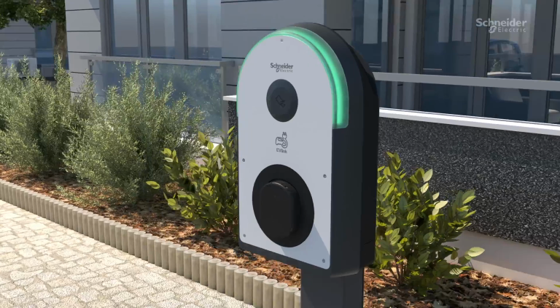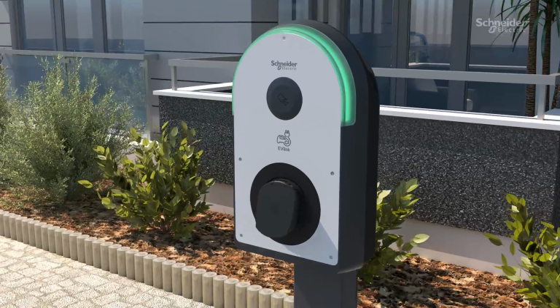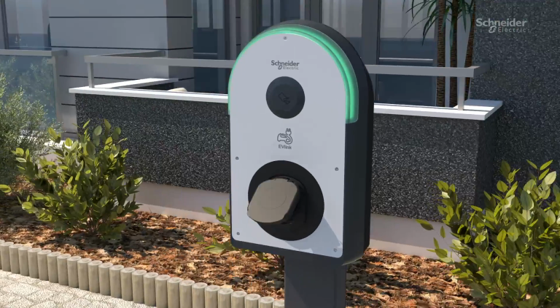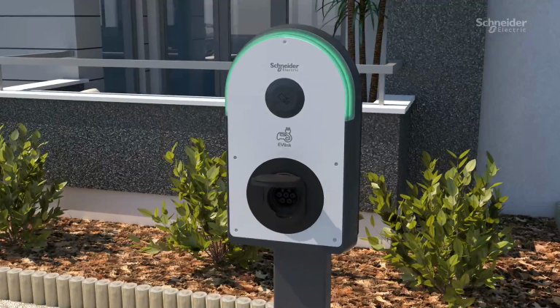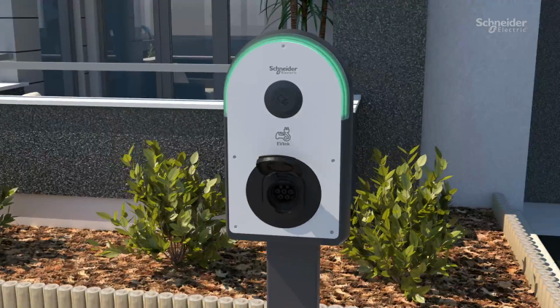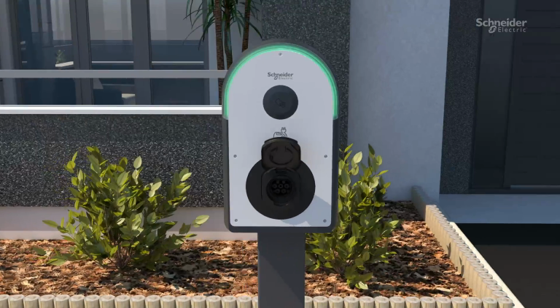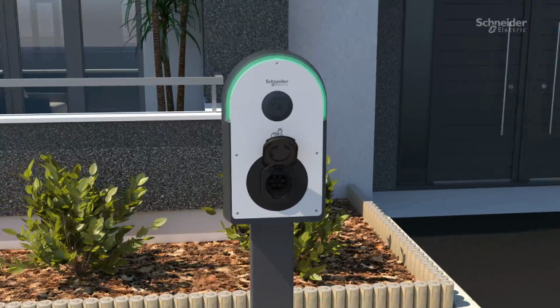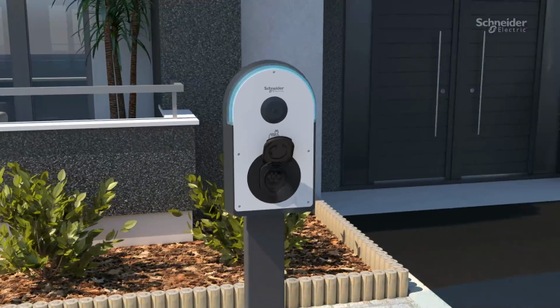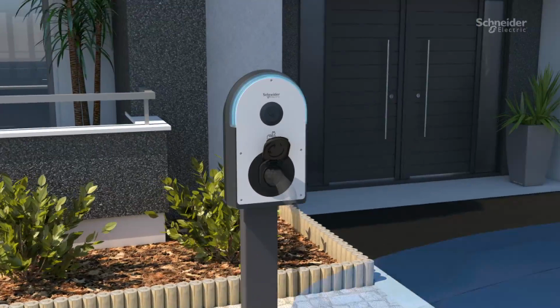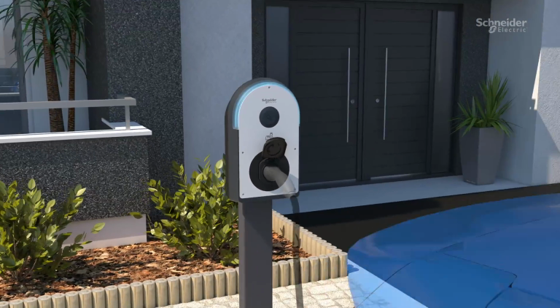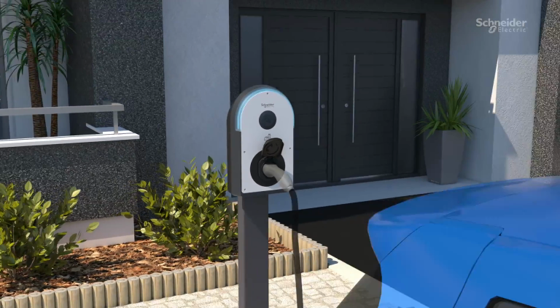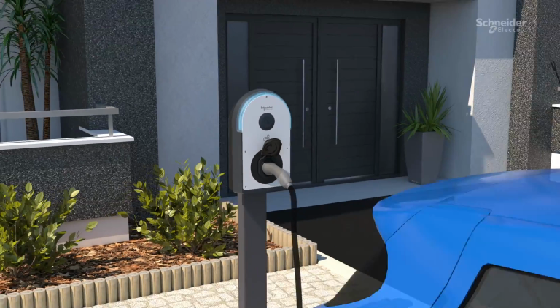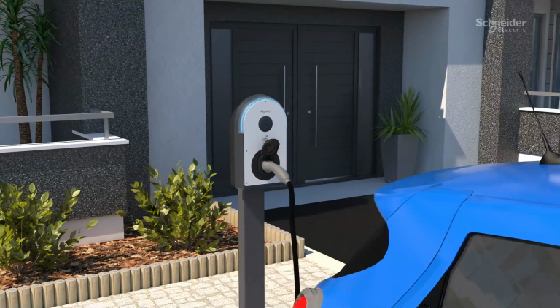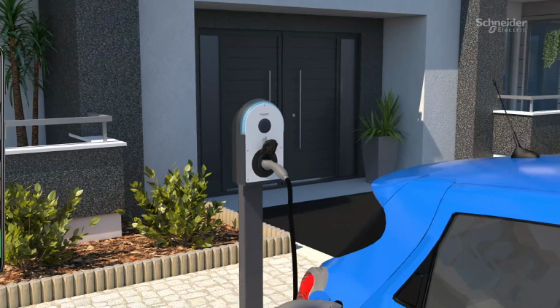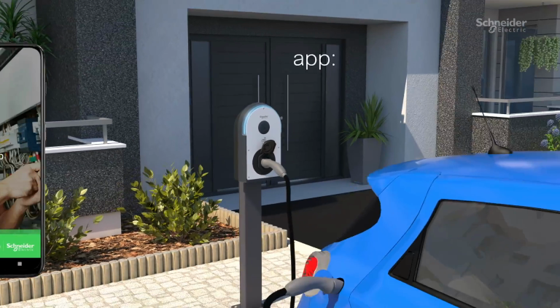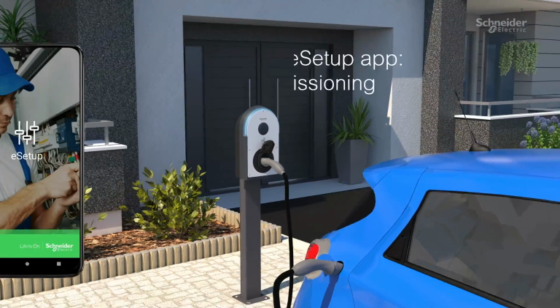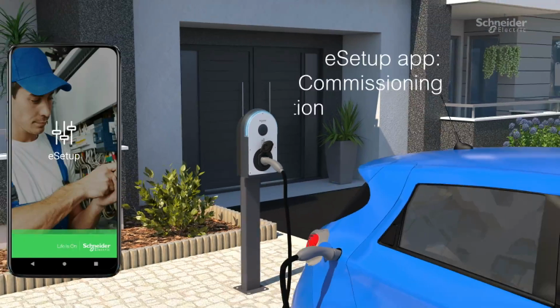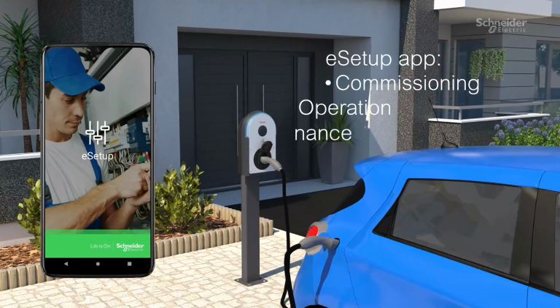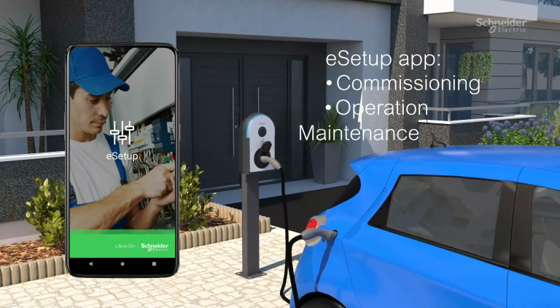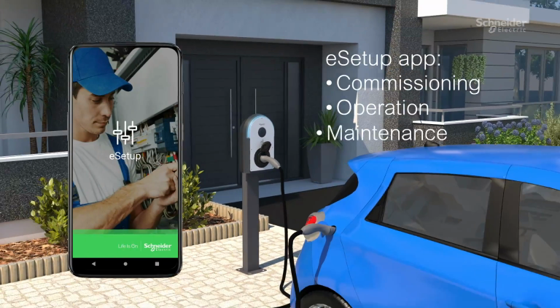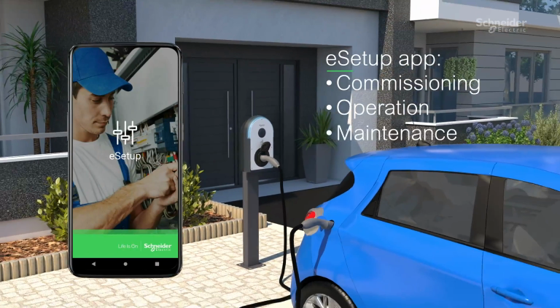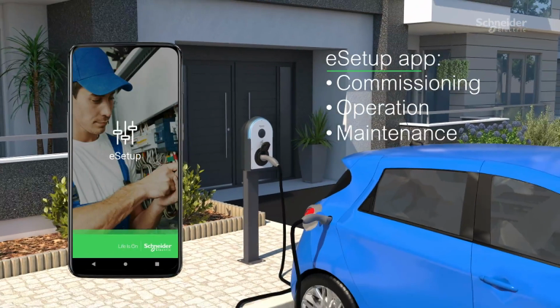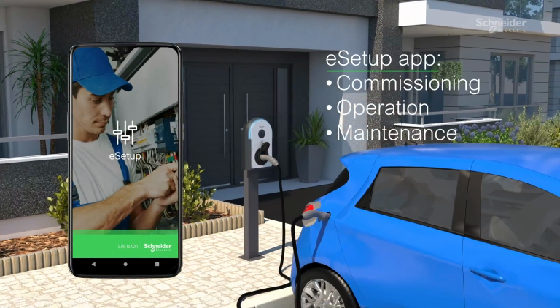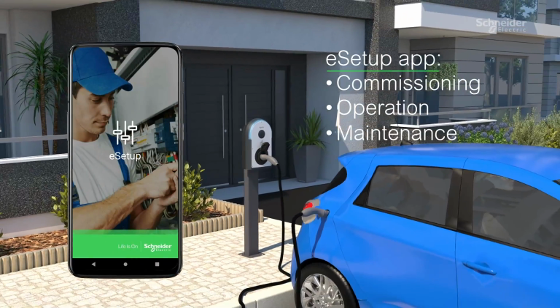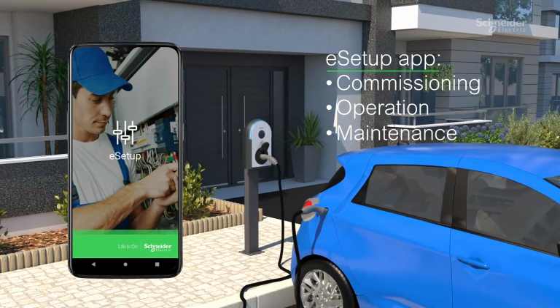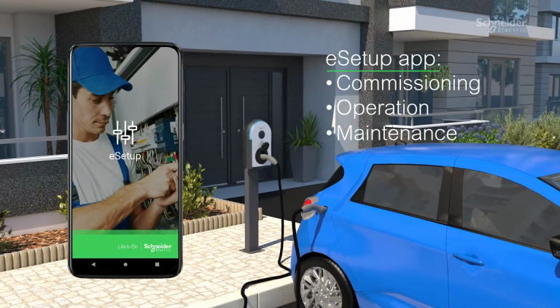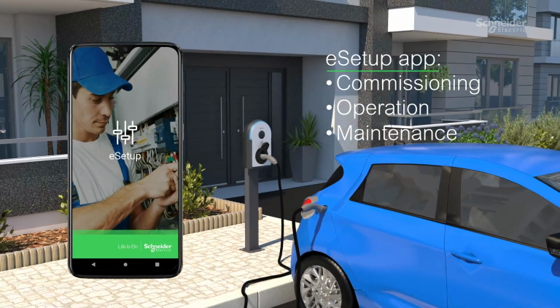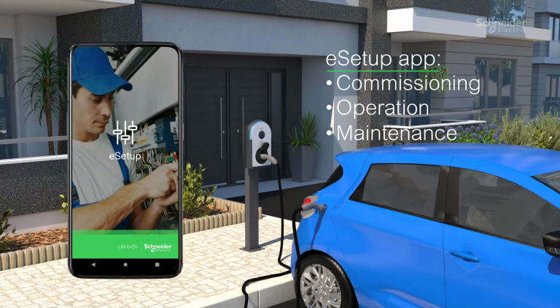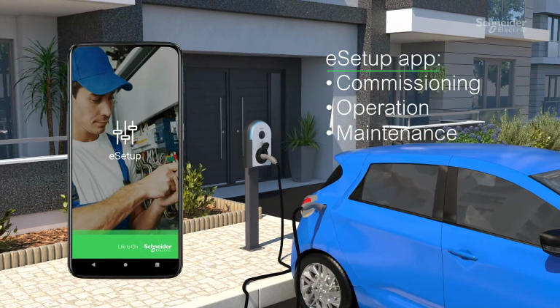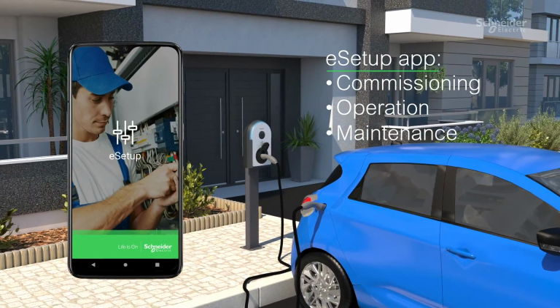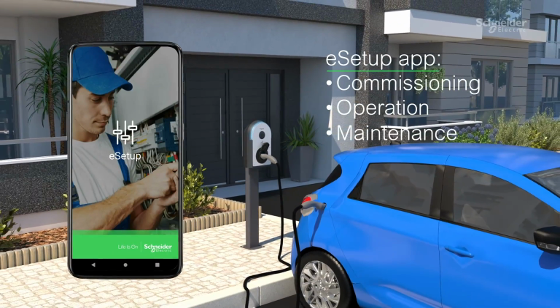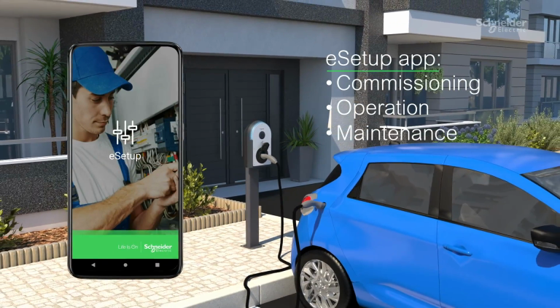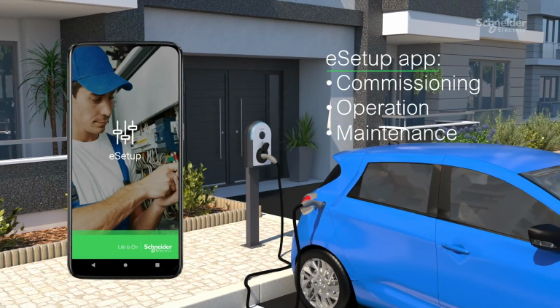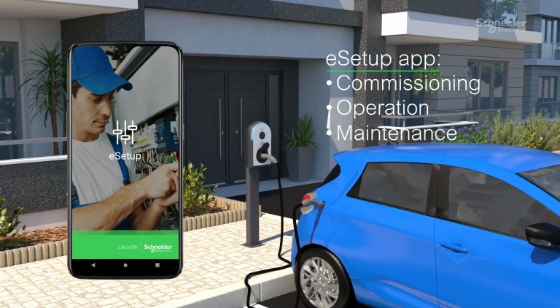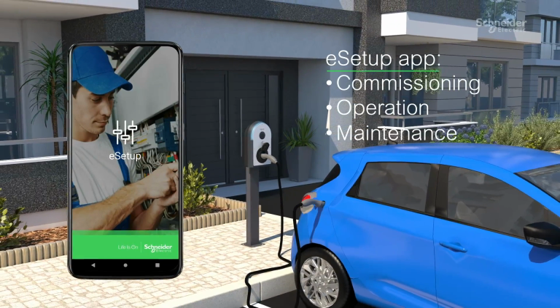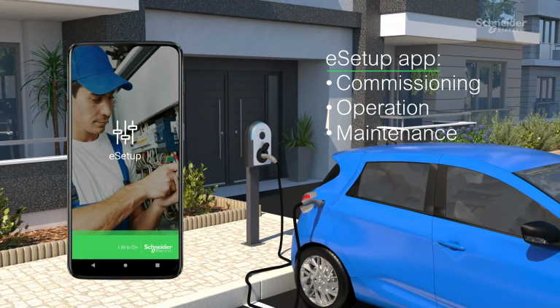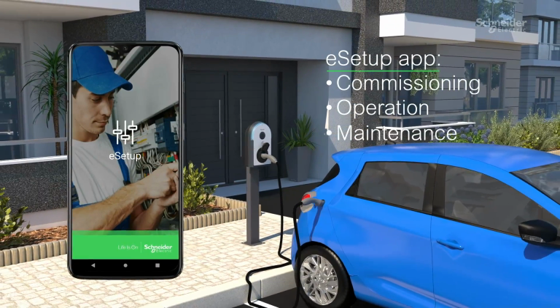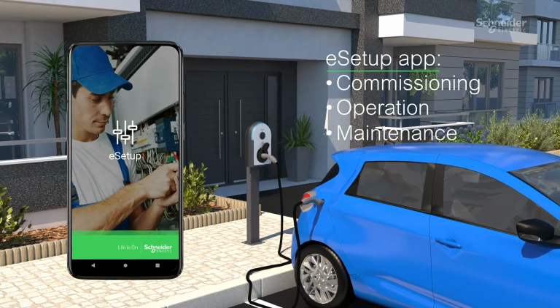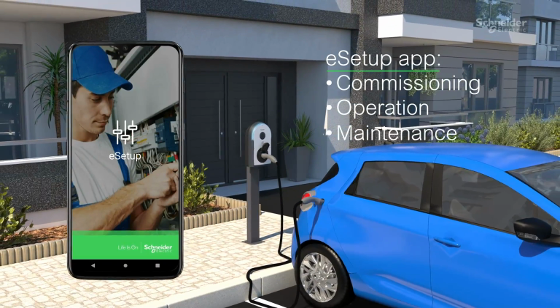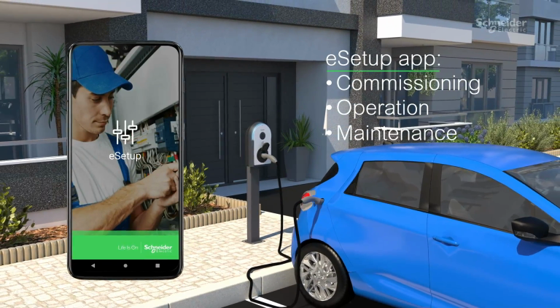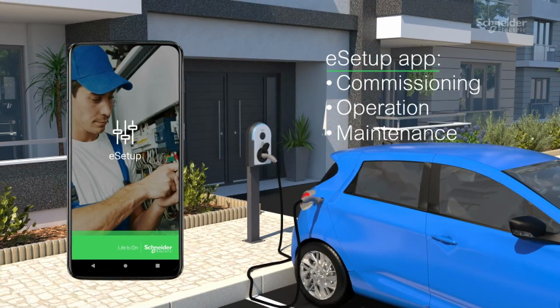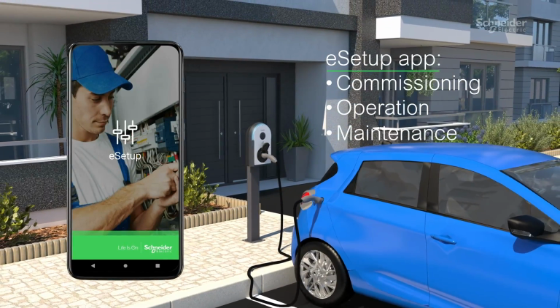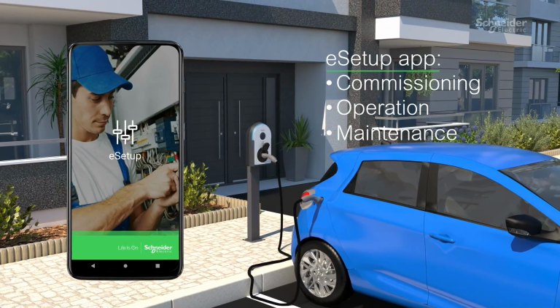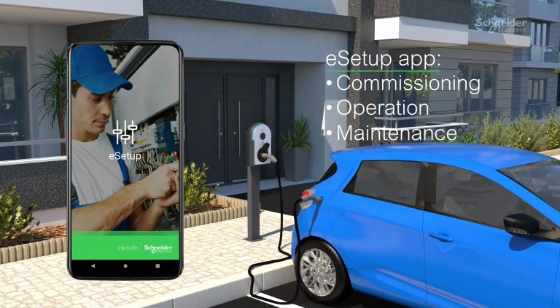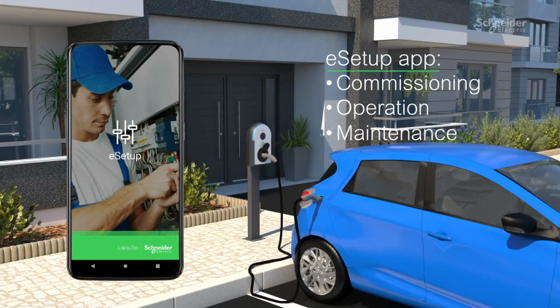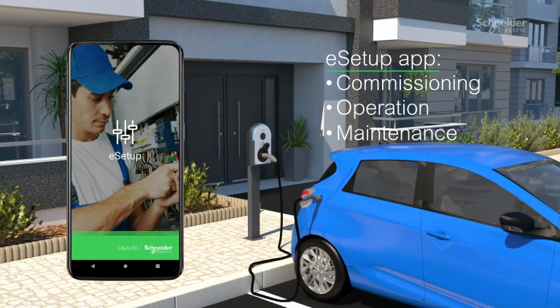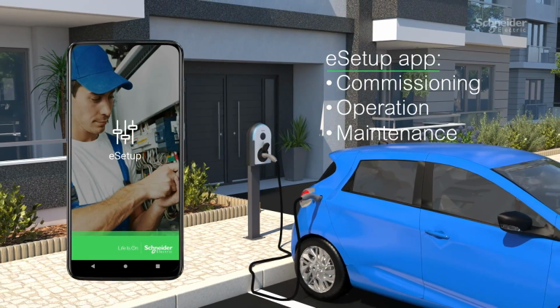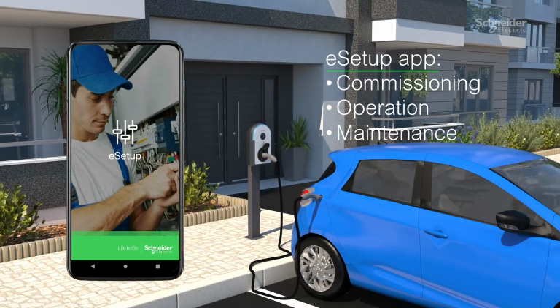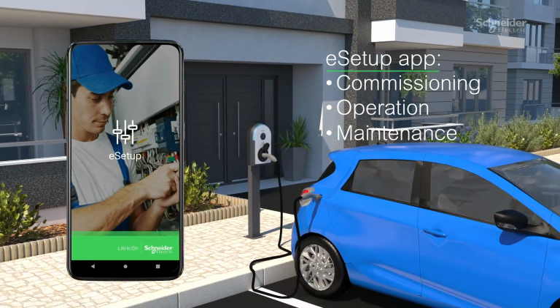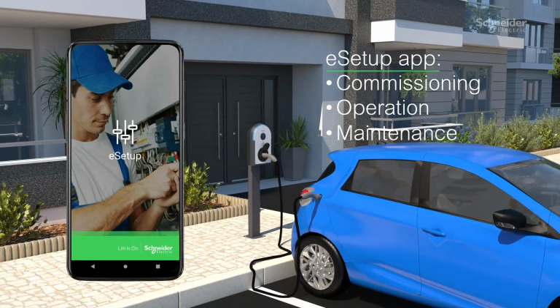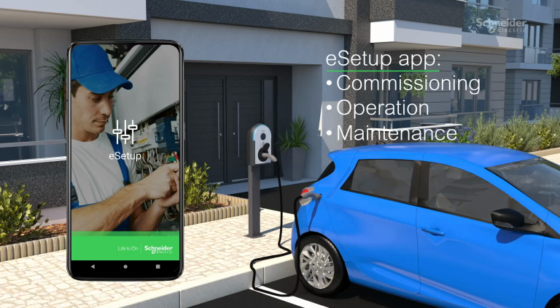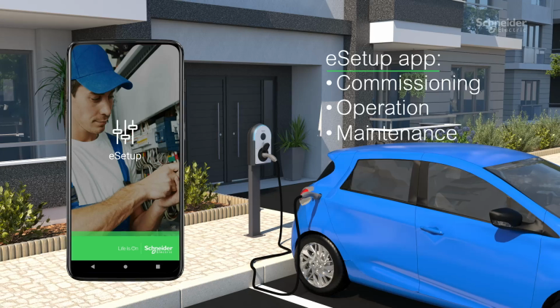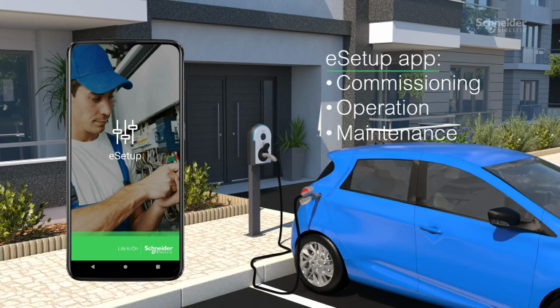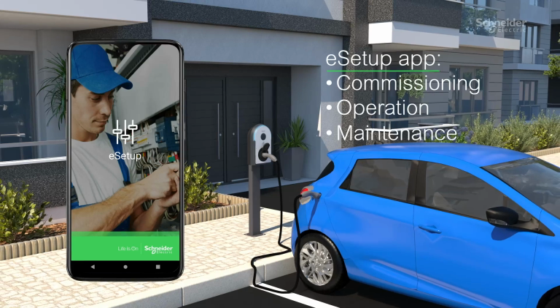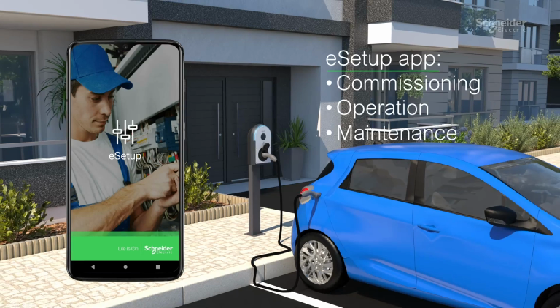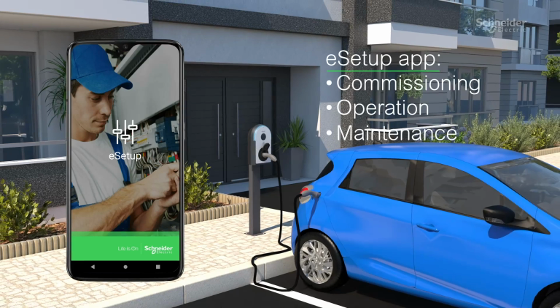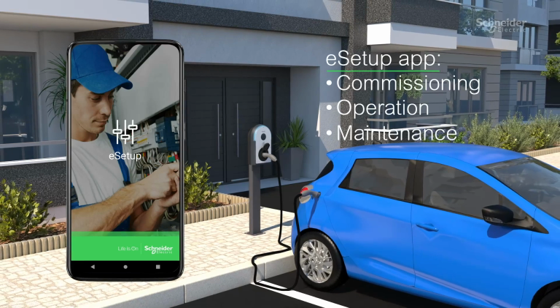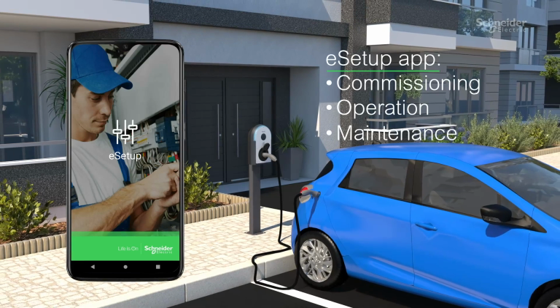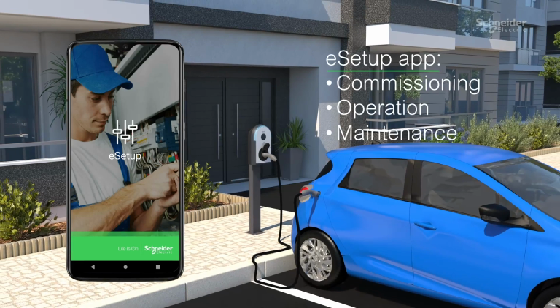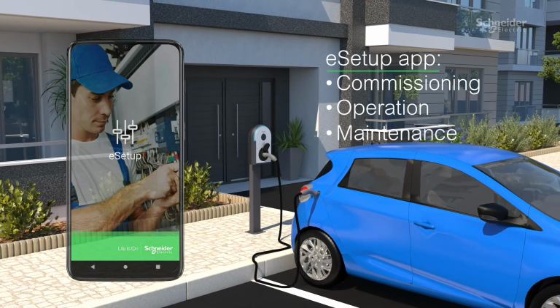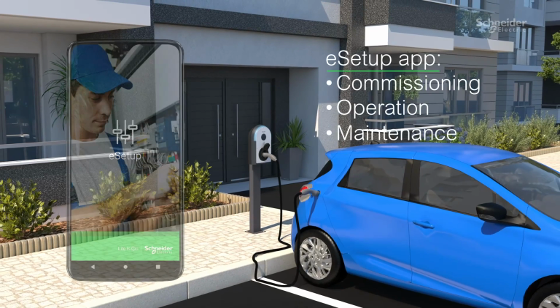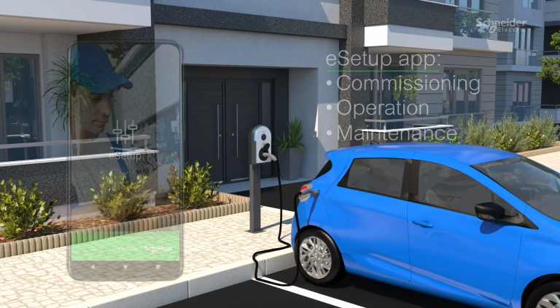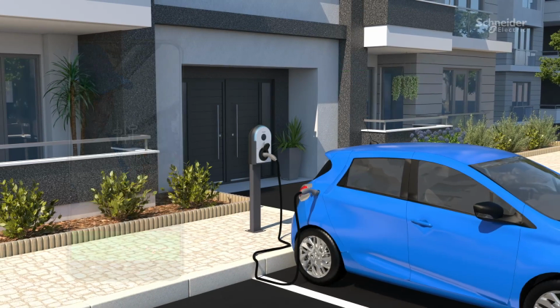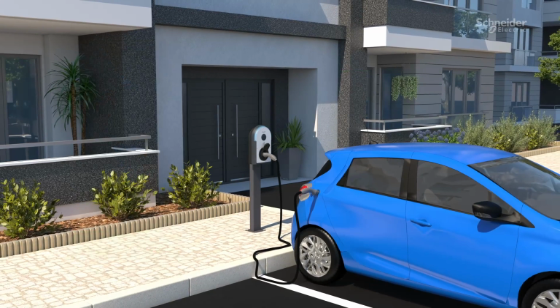Installers will appreciate how the eSetup app simplifies commissioning, operation, and maintenance.